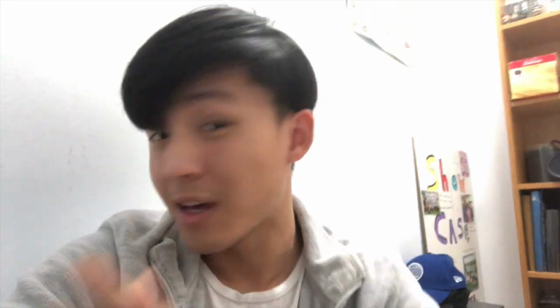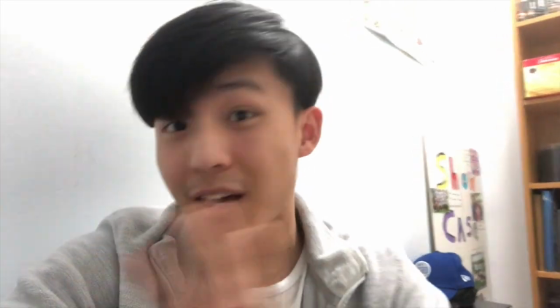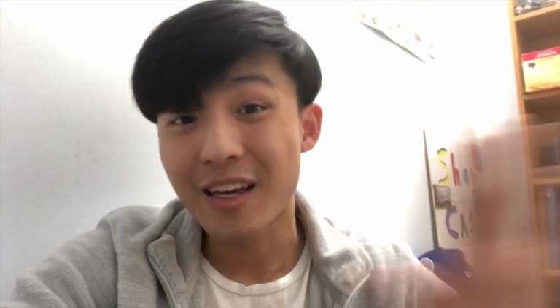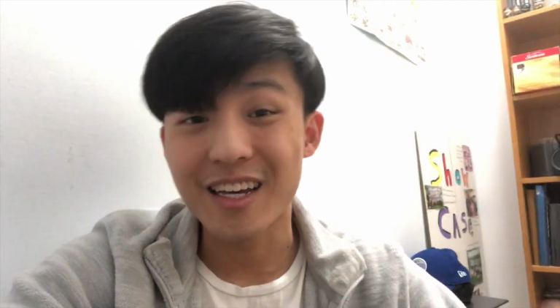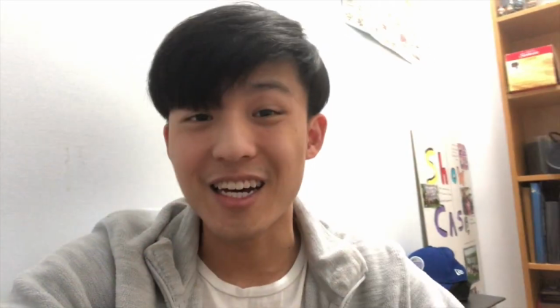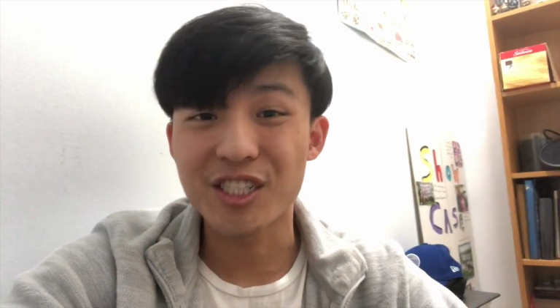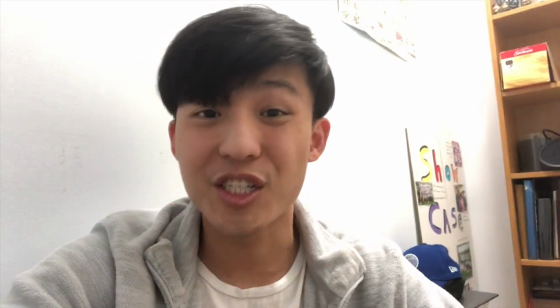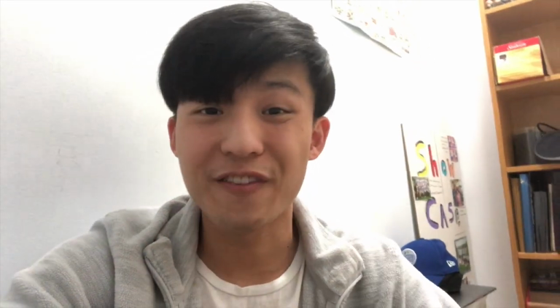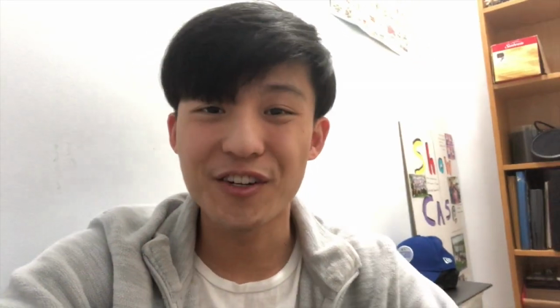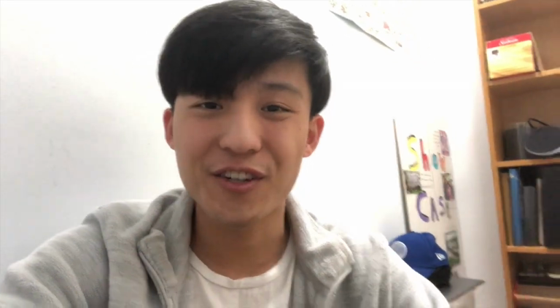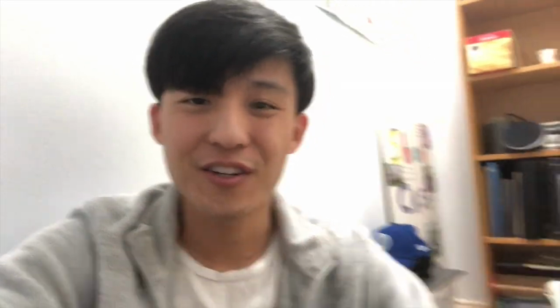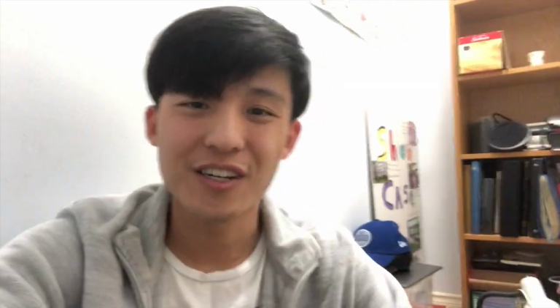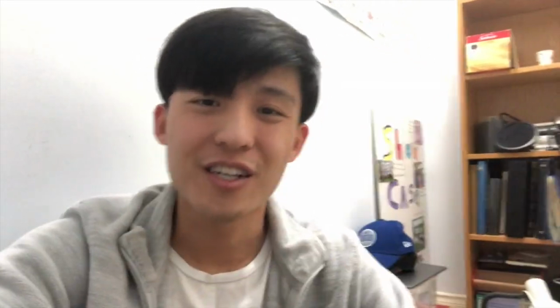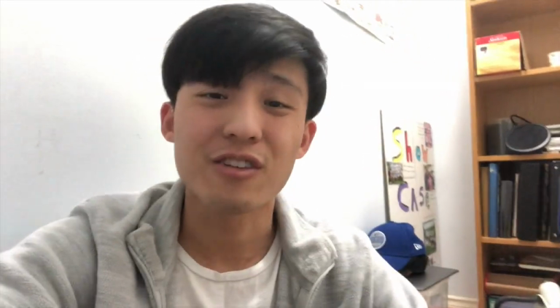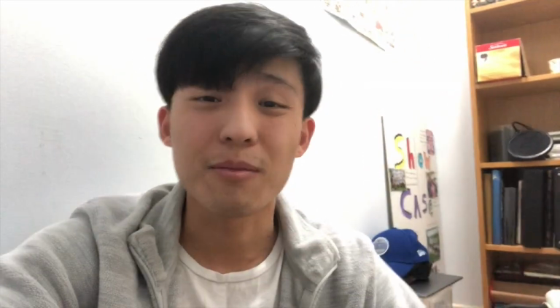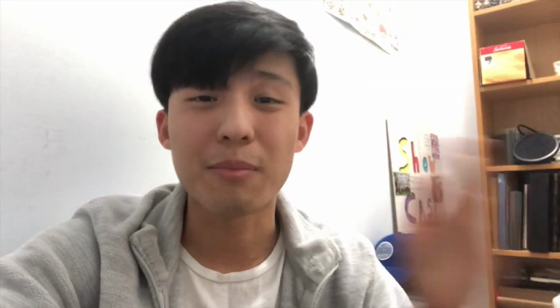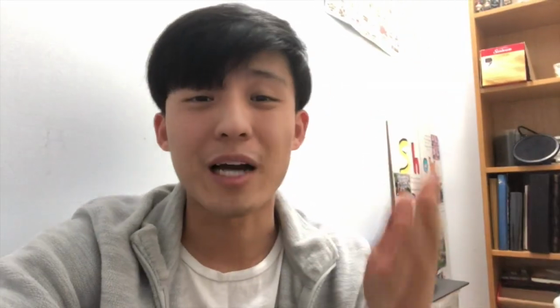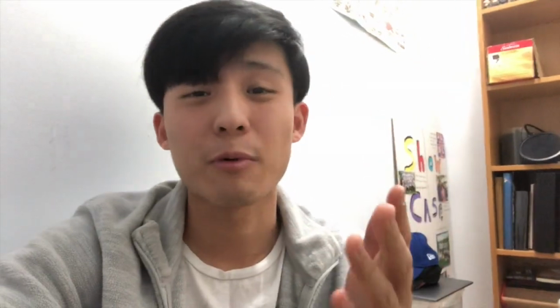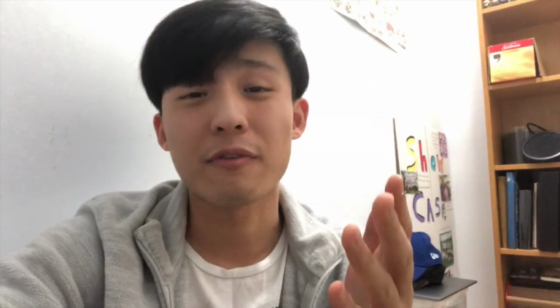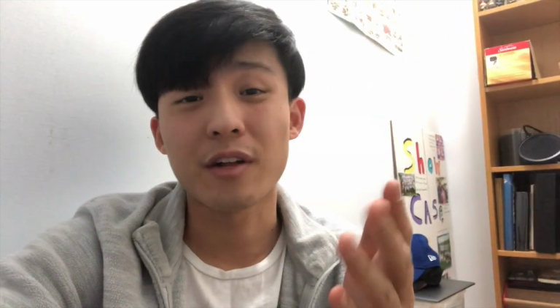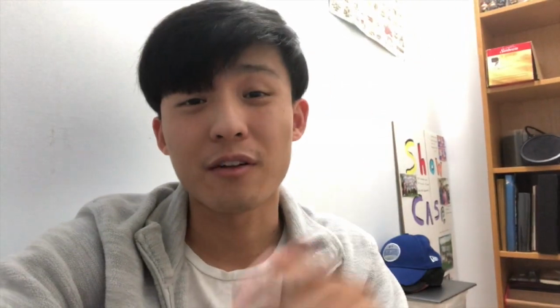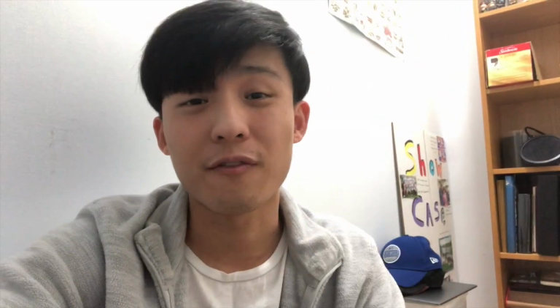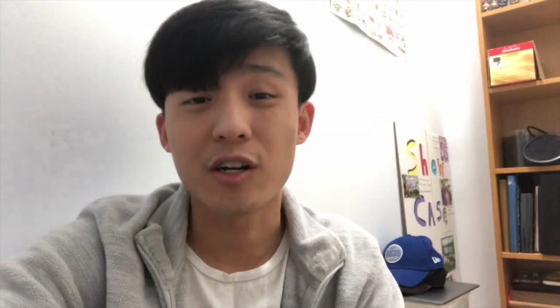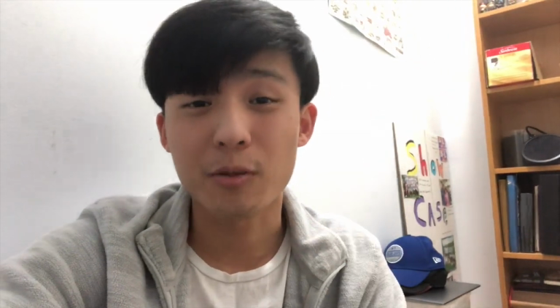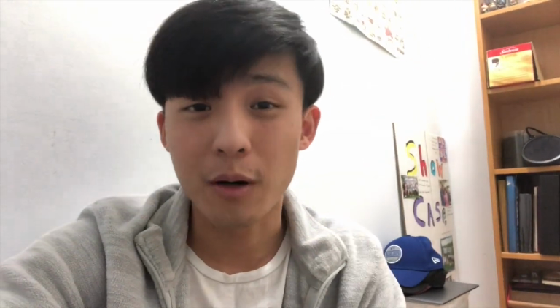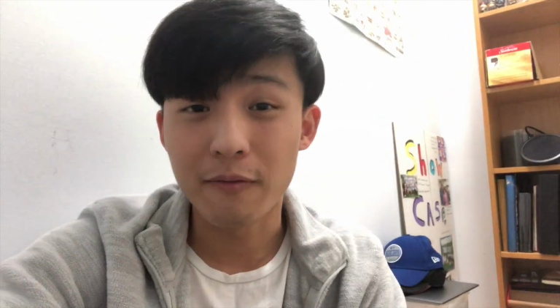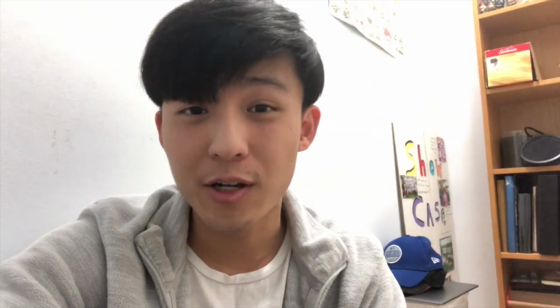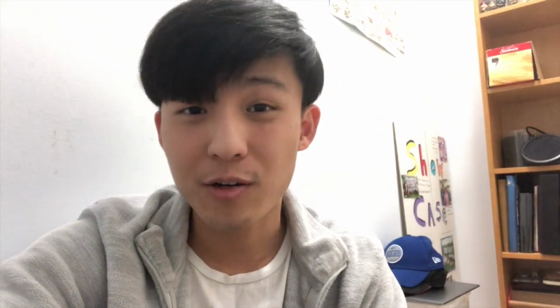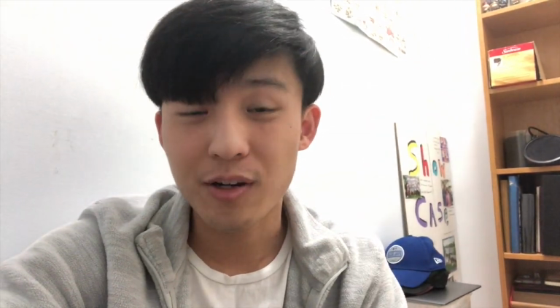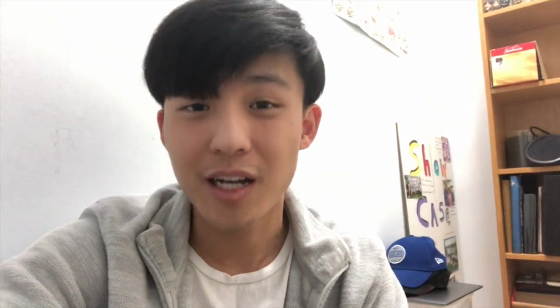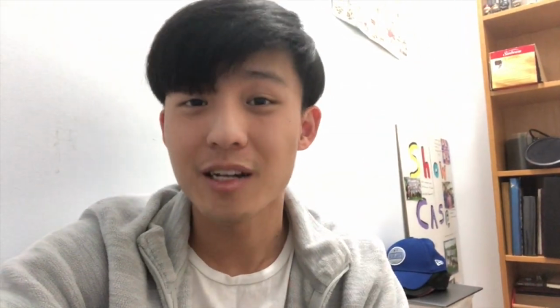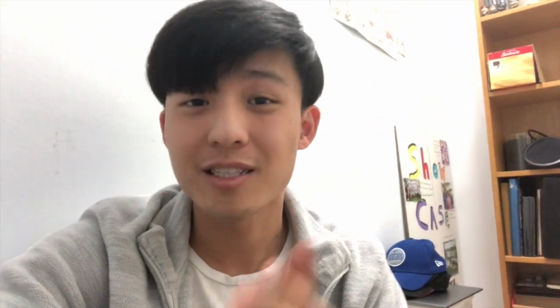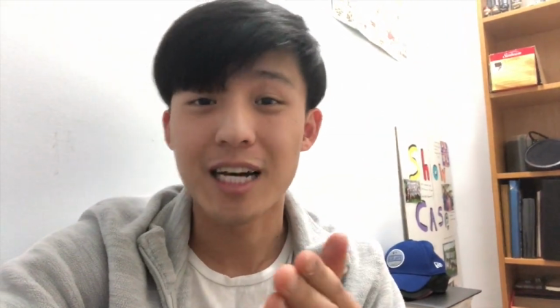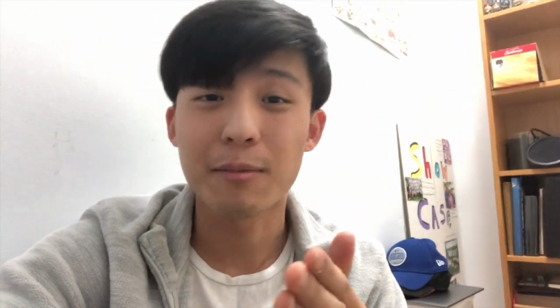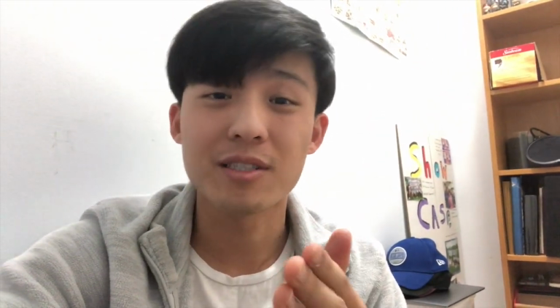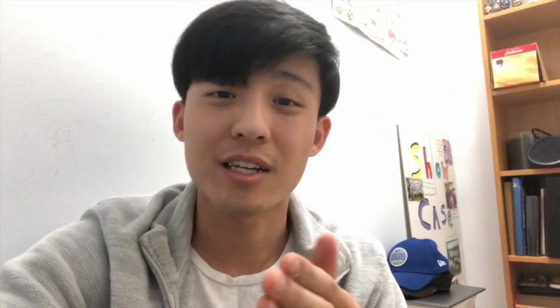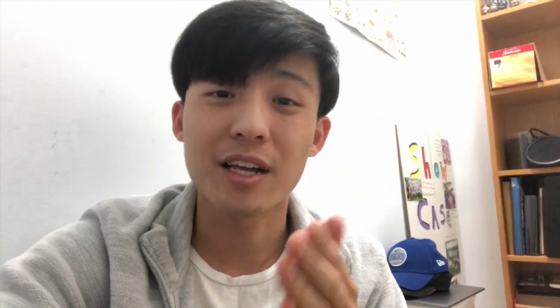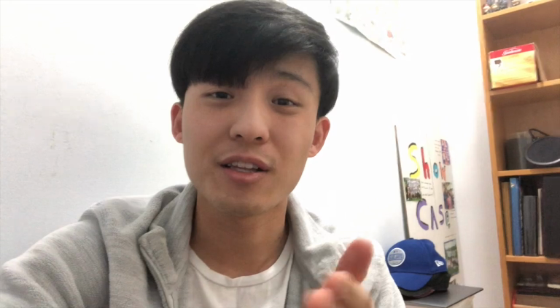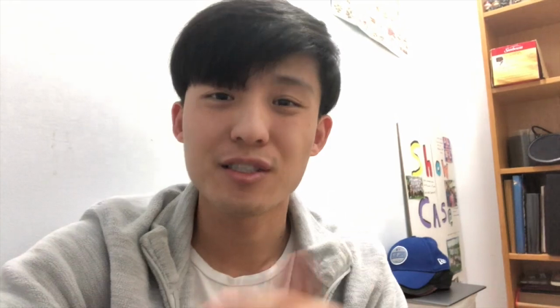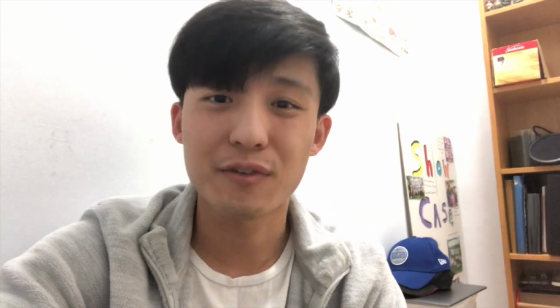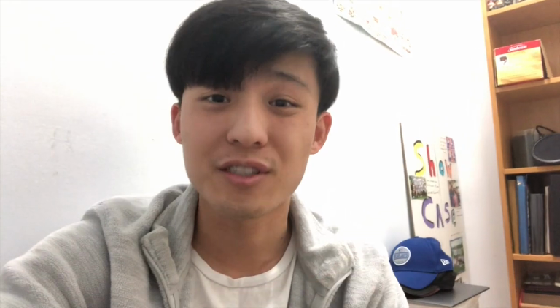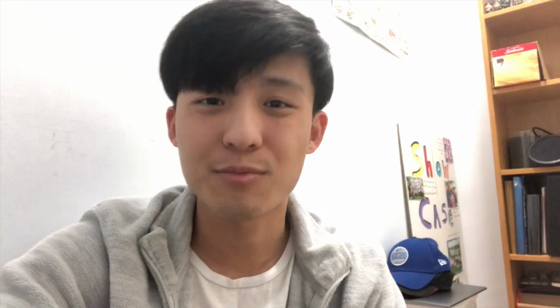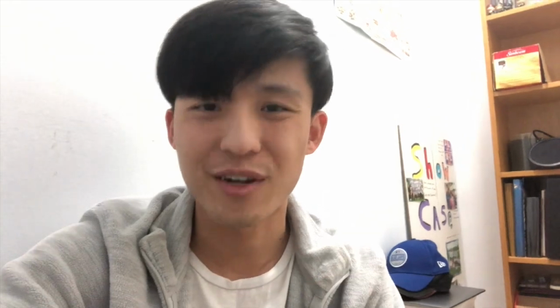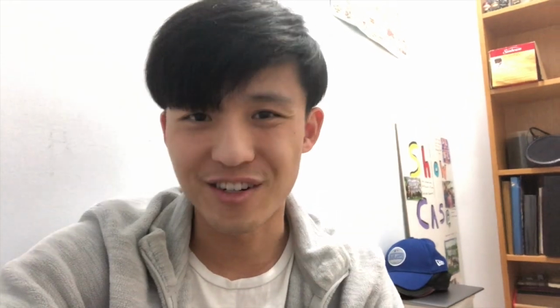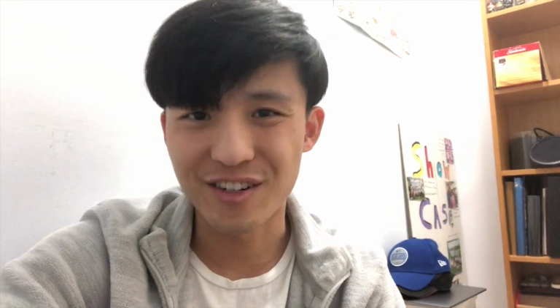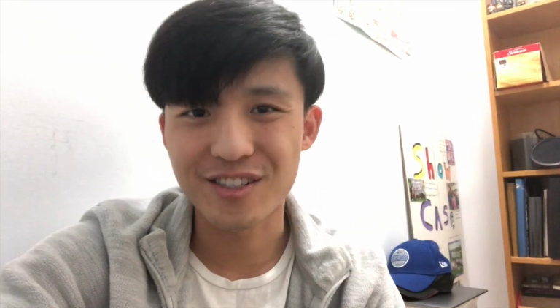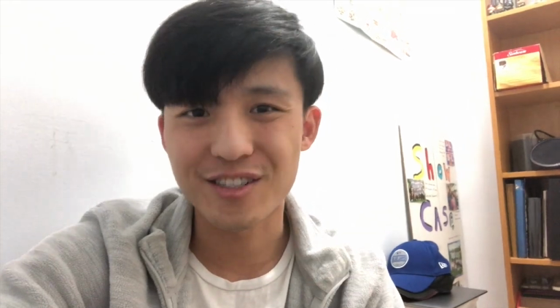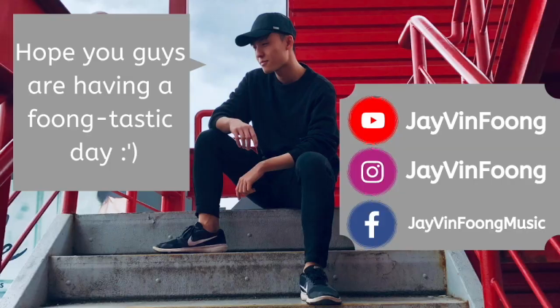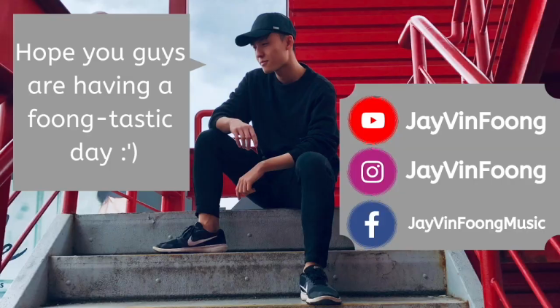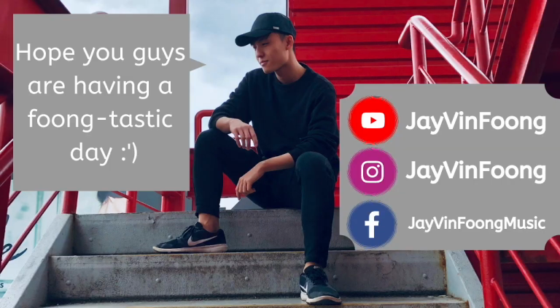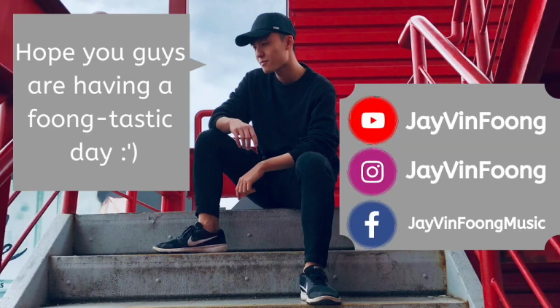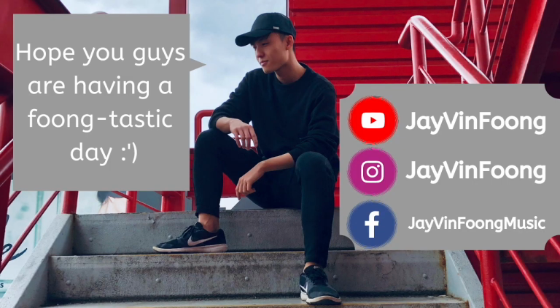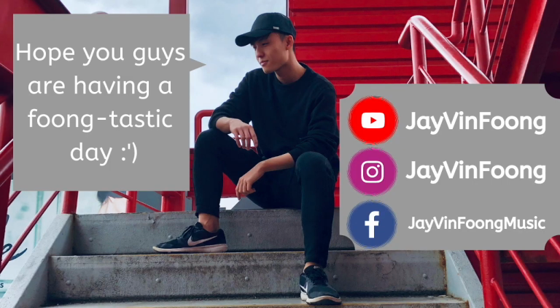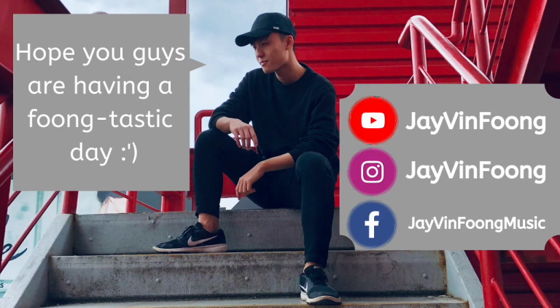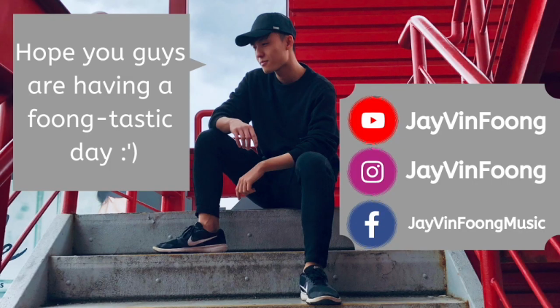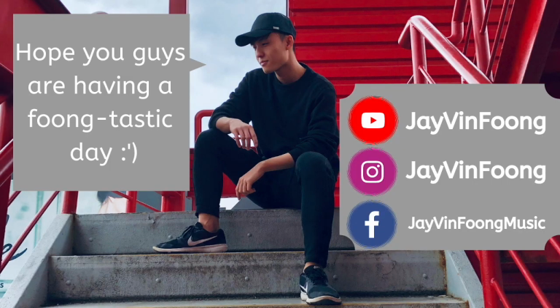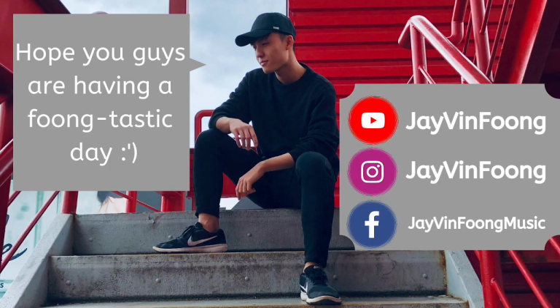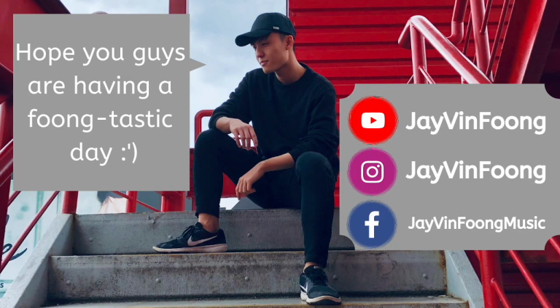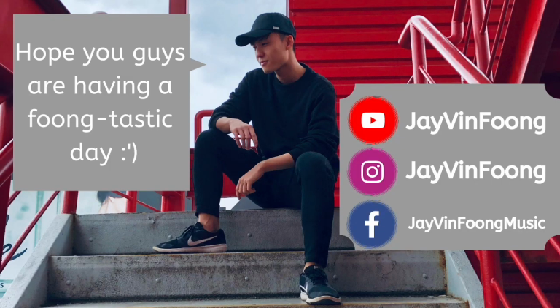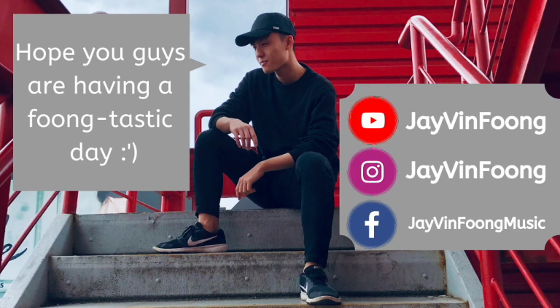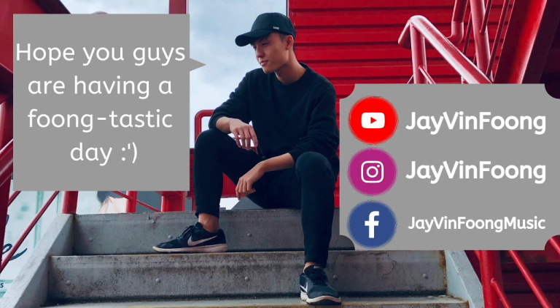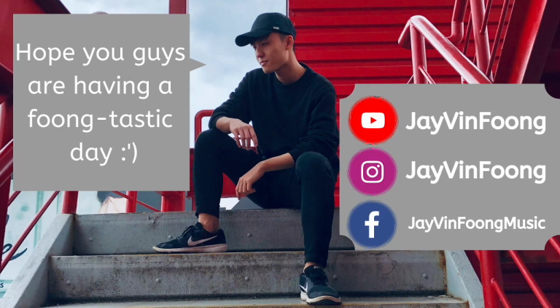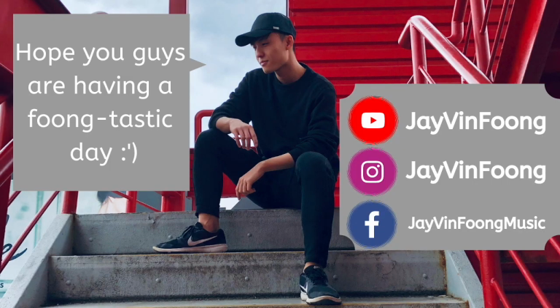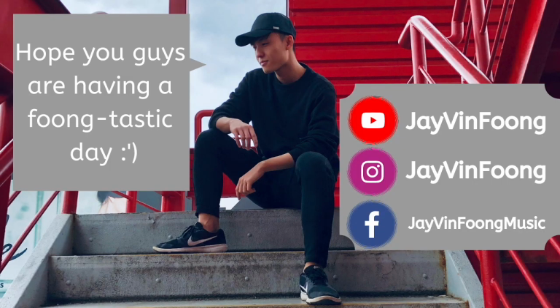Hey guys, Jimin here. I'm back with another Funko Pop video and this time it's Aliens vs Predators. Hope you guys are having a funtastic day.